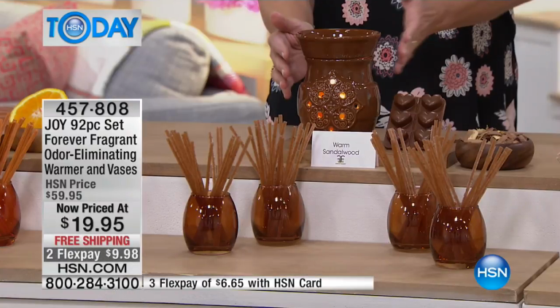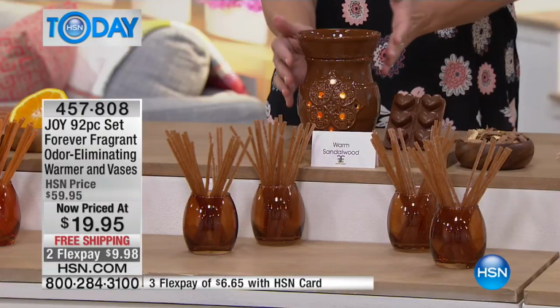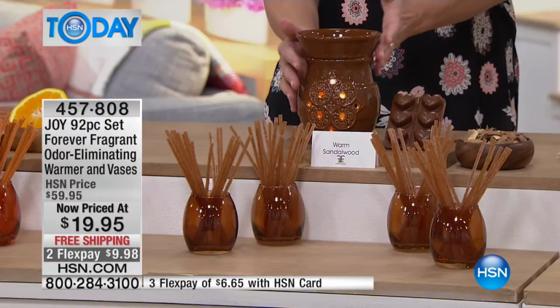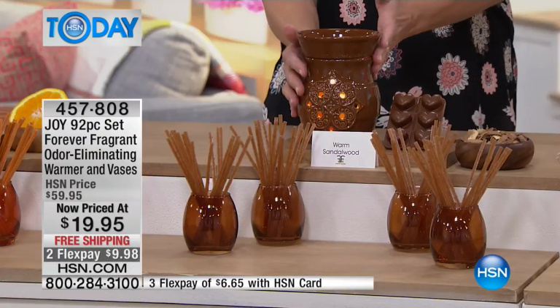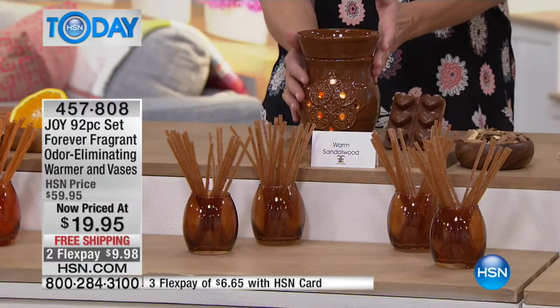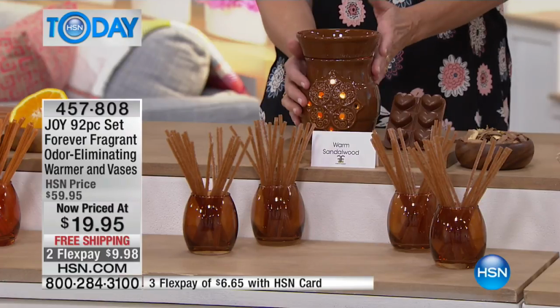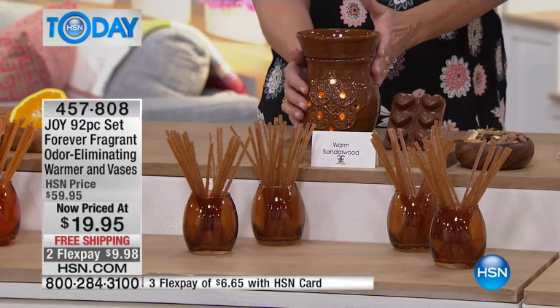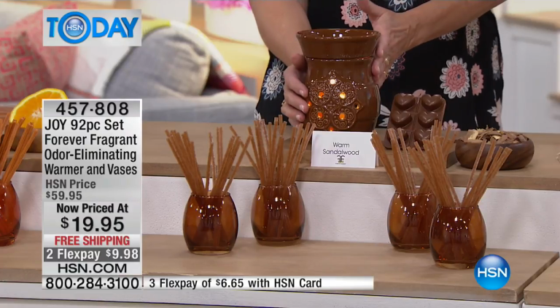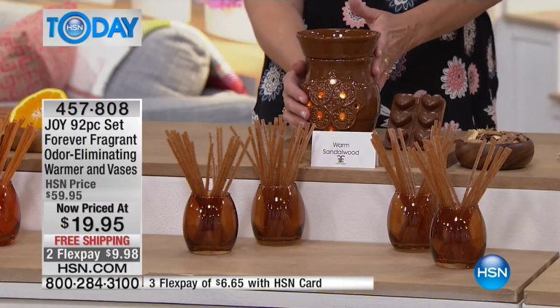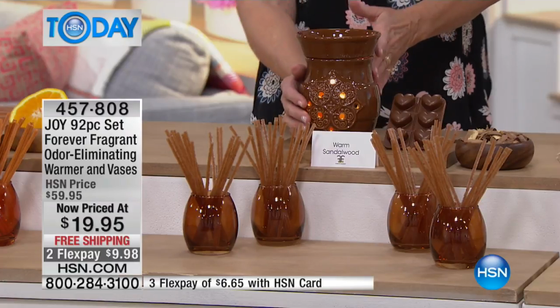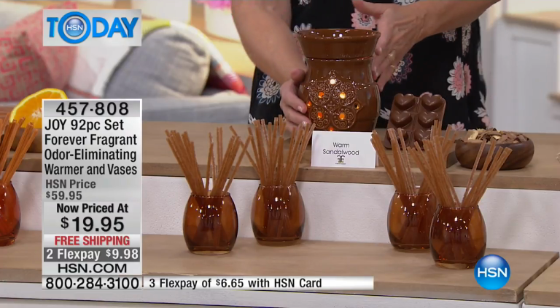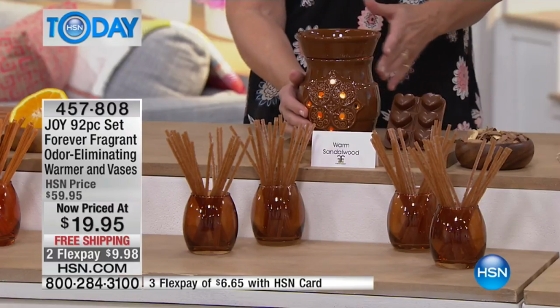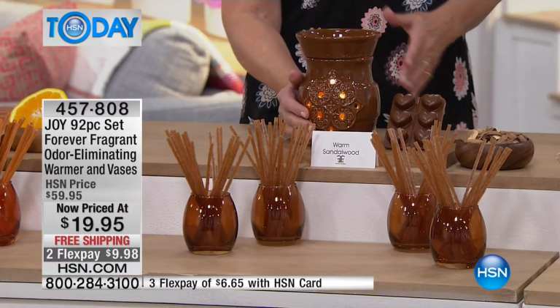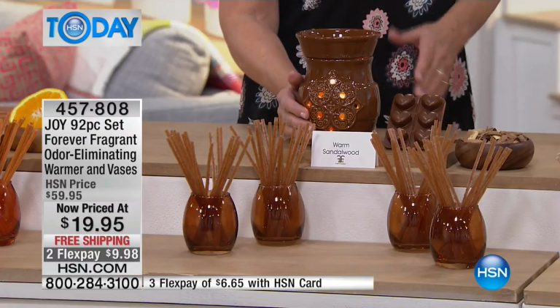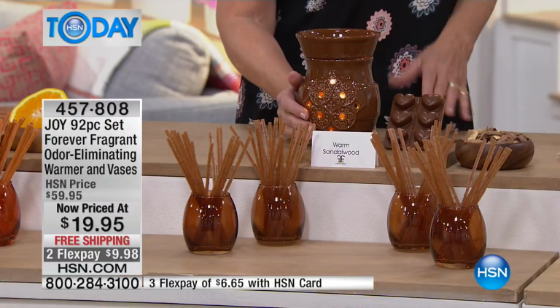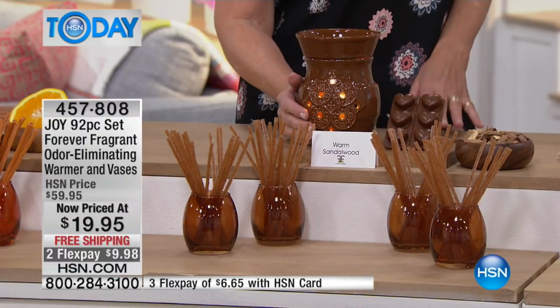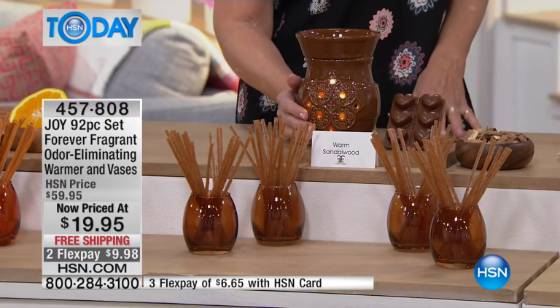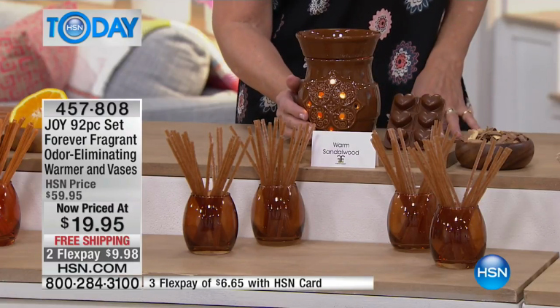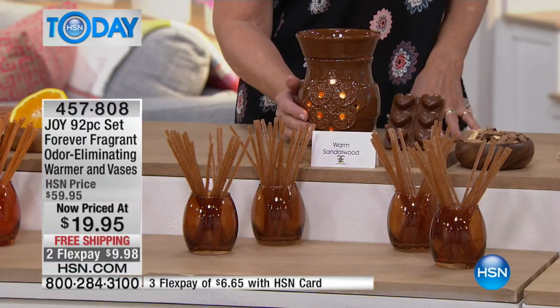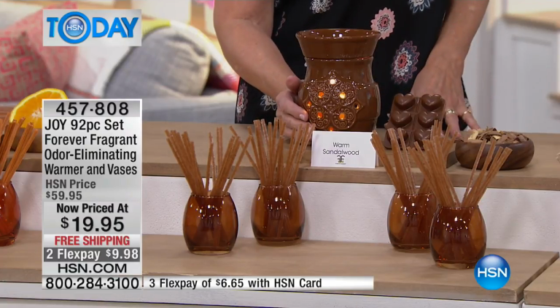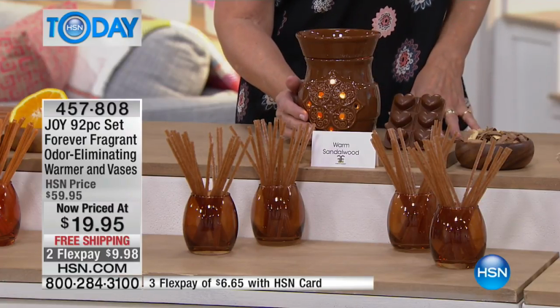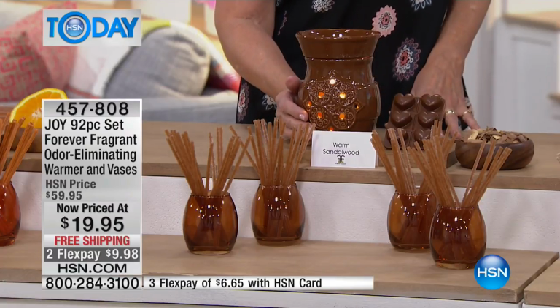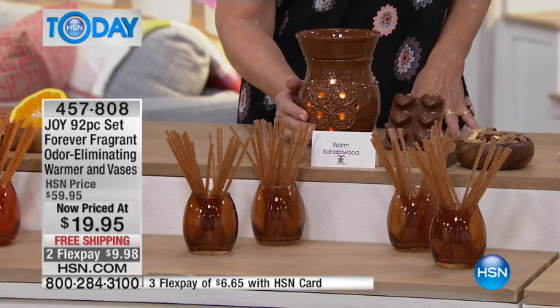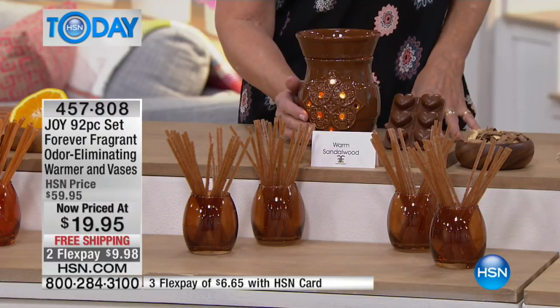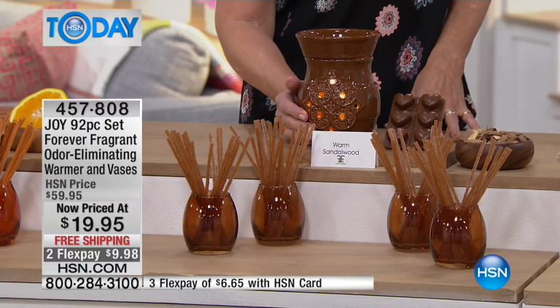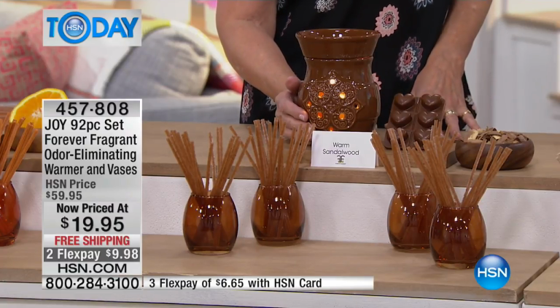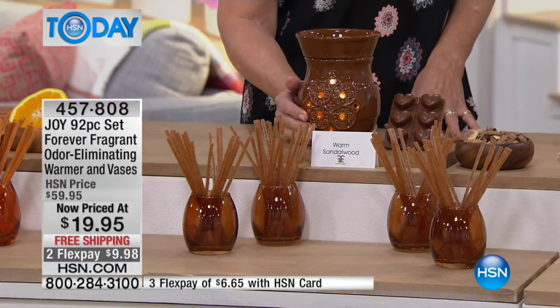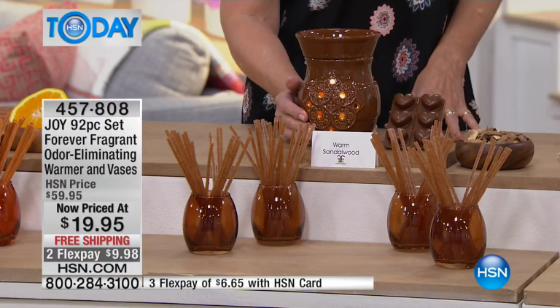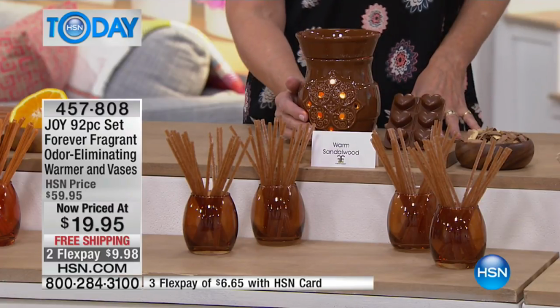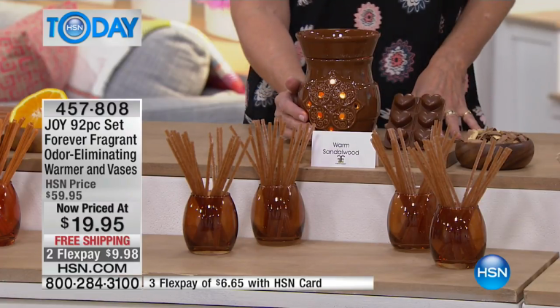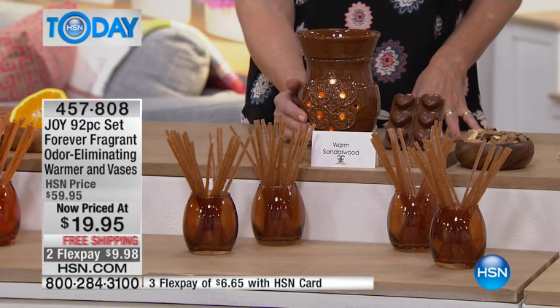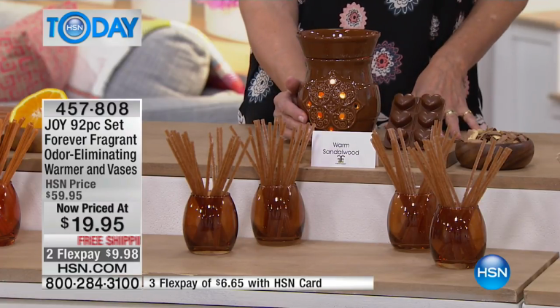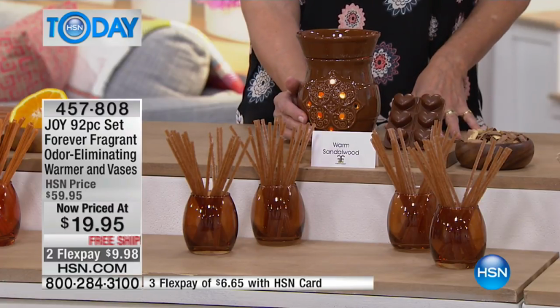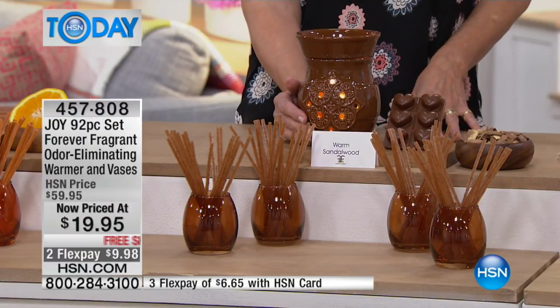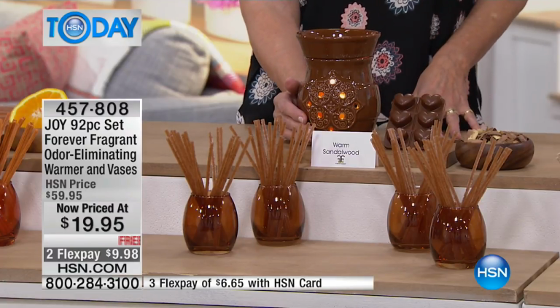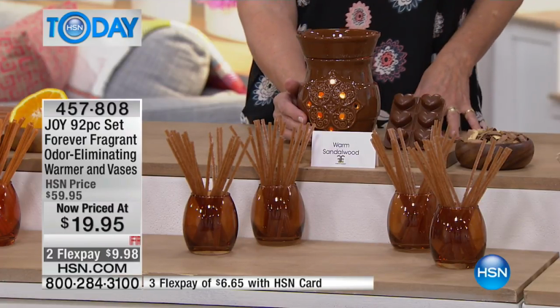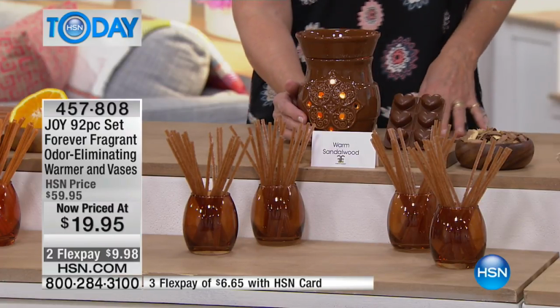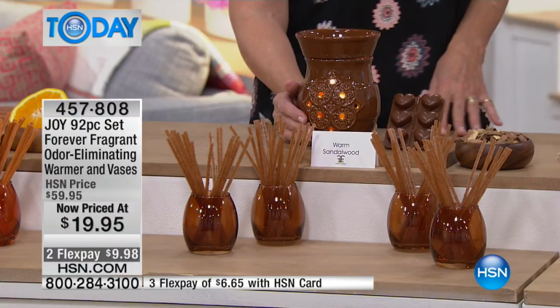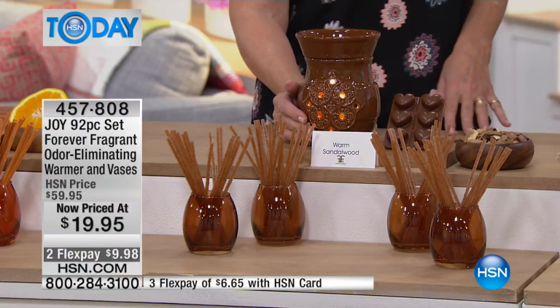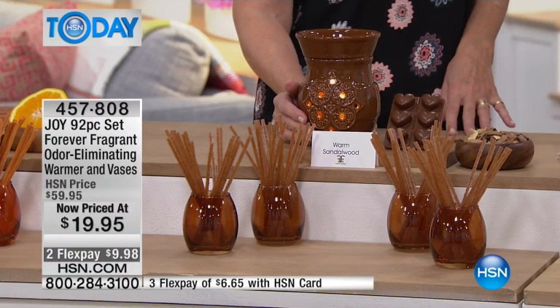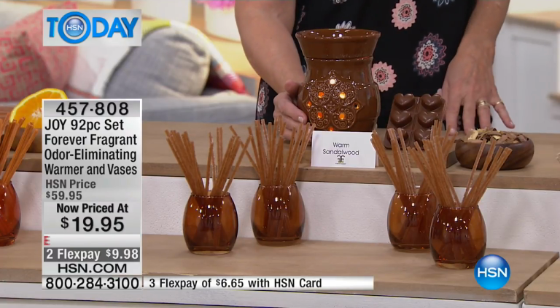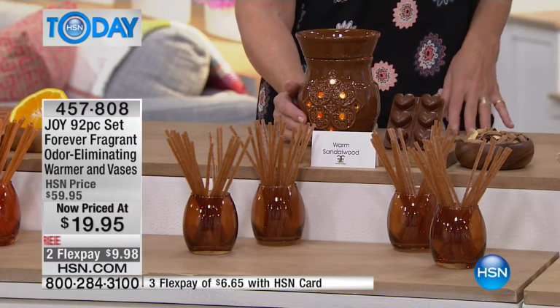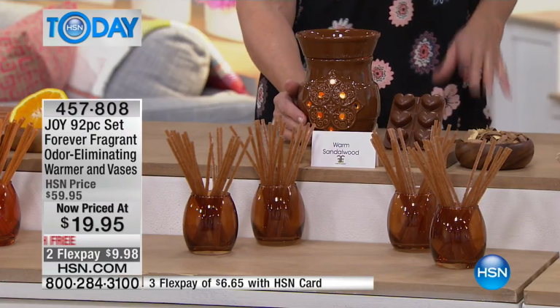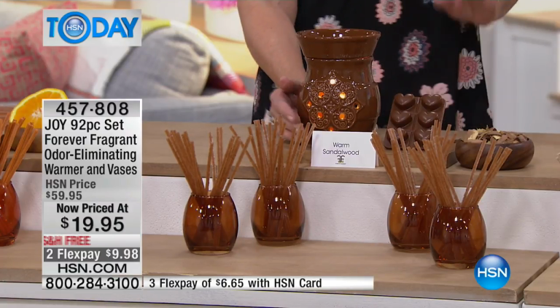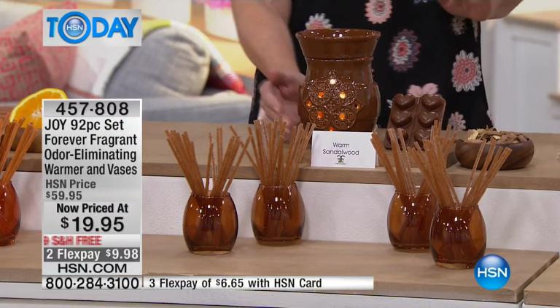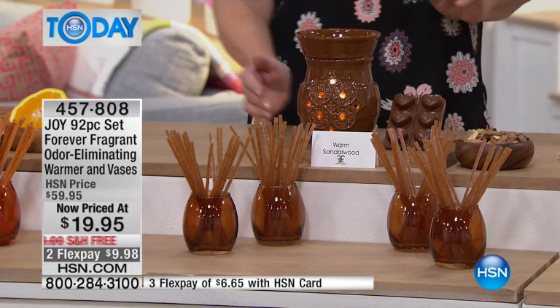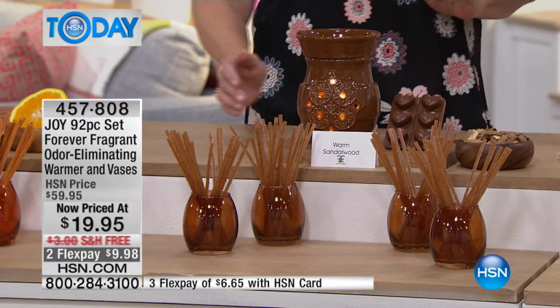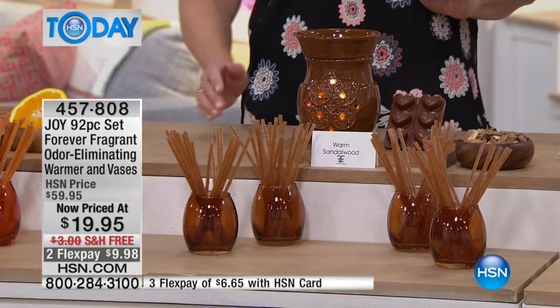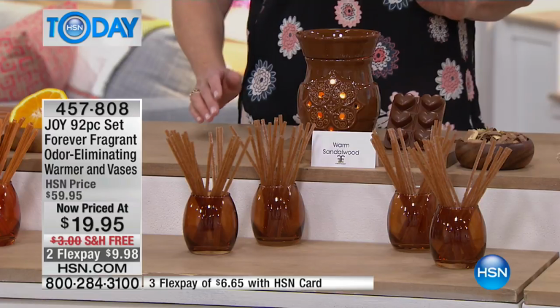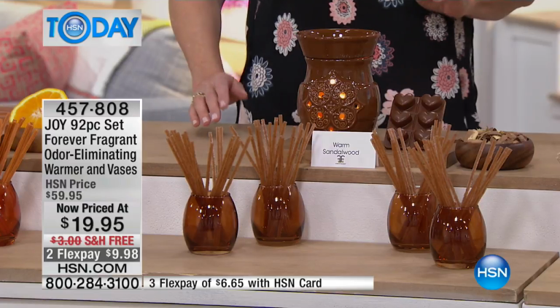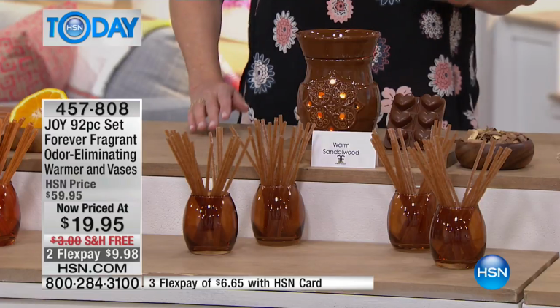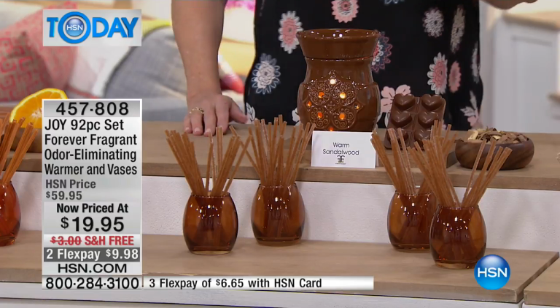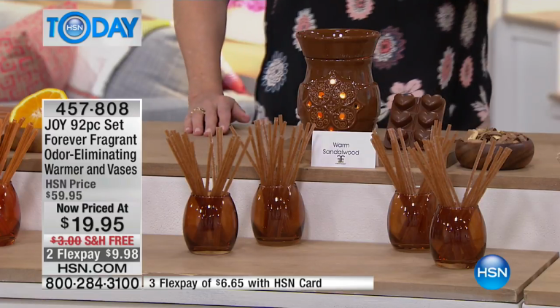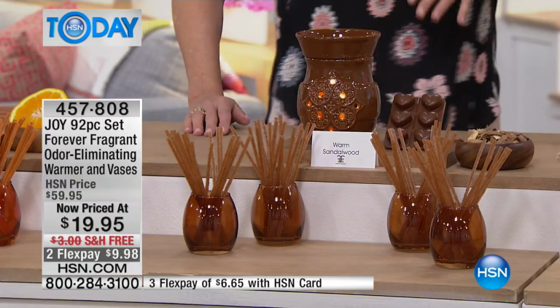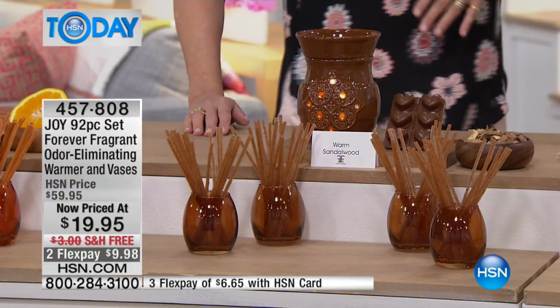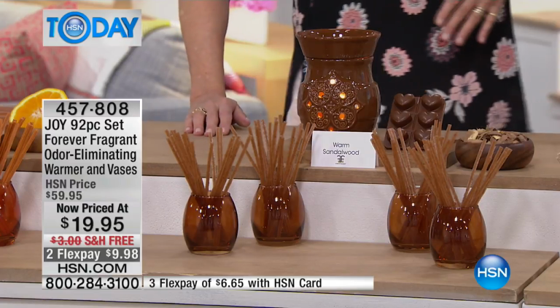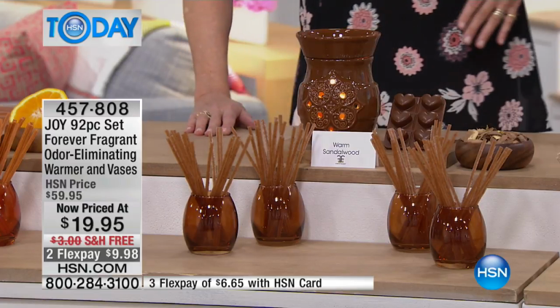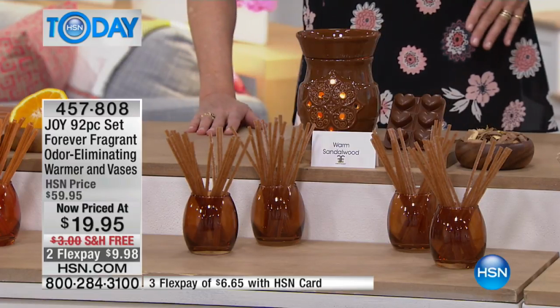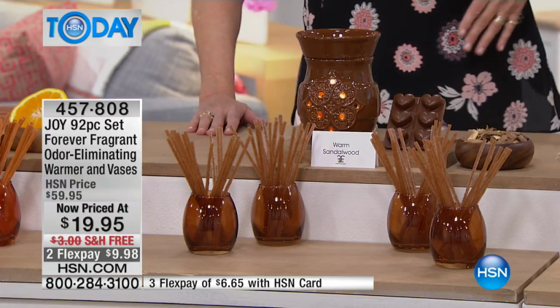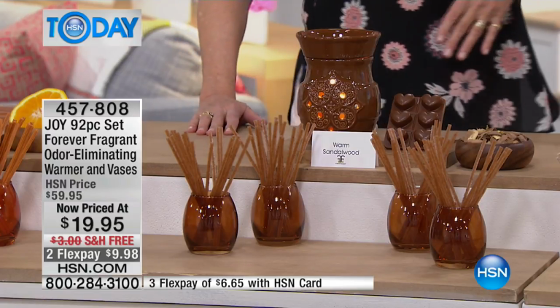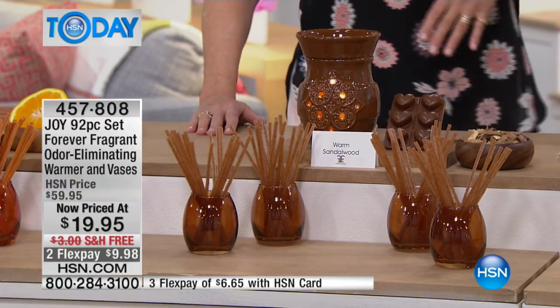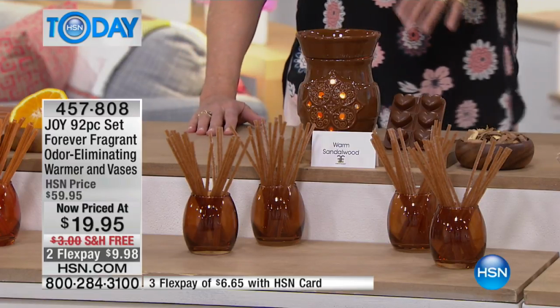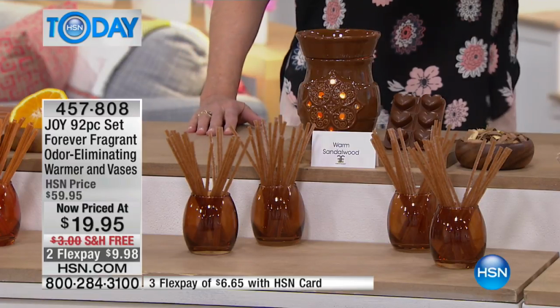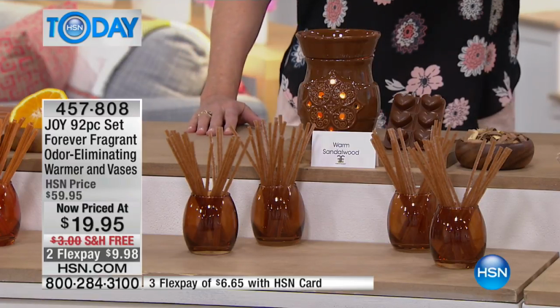Home odor elimination — that's what's key. When you put these in your kitchen, in your restroom, it doesn't mask the odor. It actually eliminates it. I want to go through all of the fragrances we have for you because they are absolutely phenomenal.